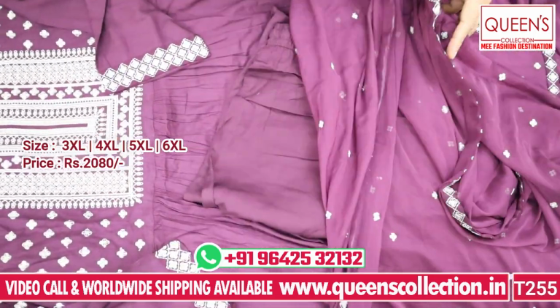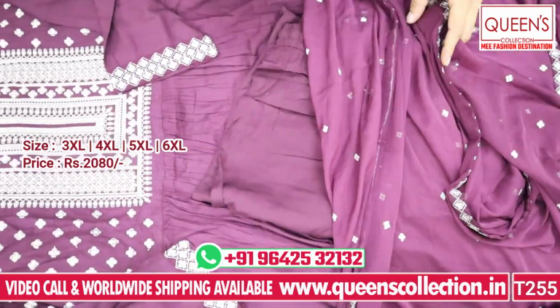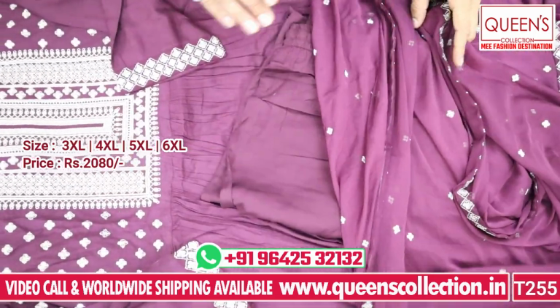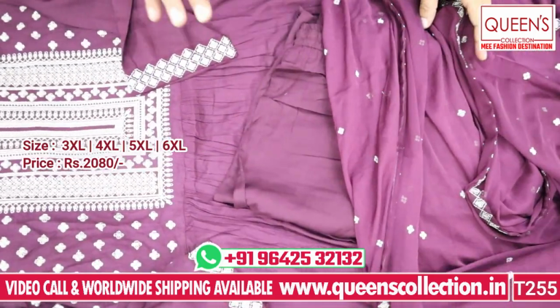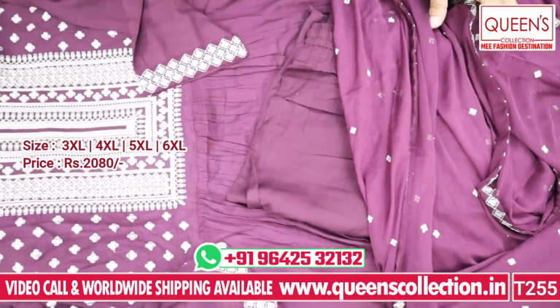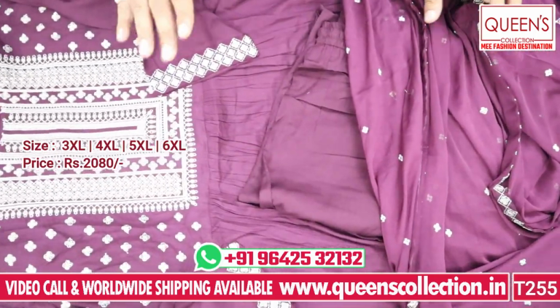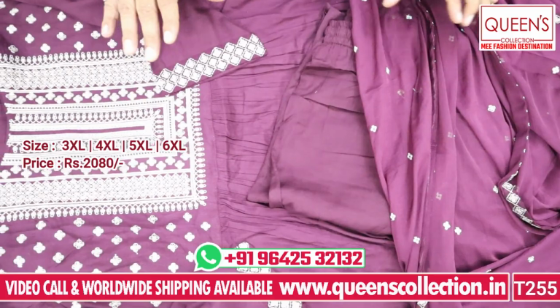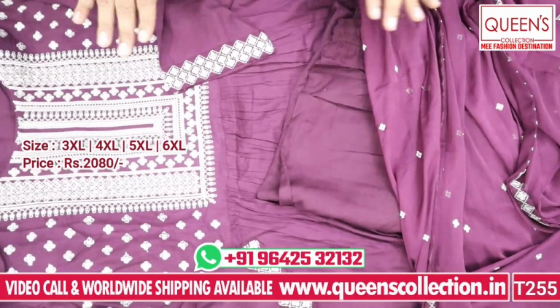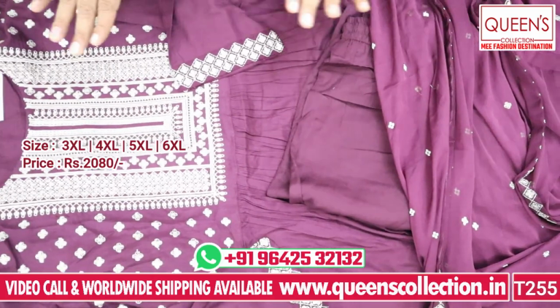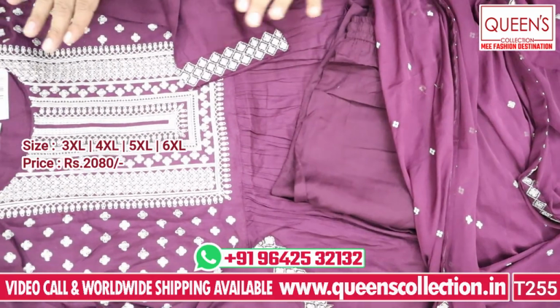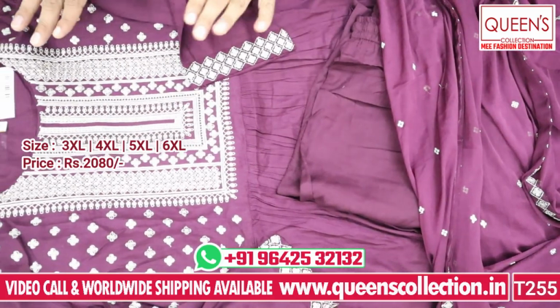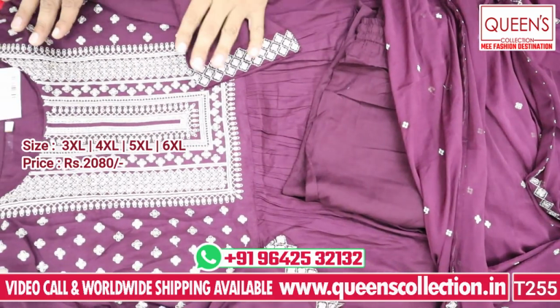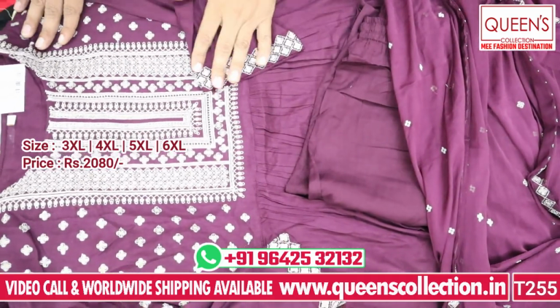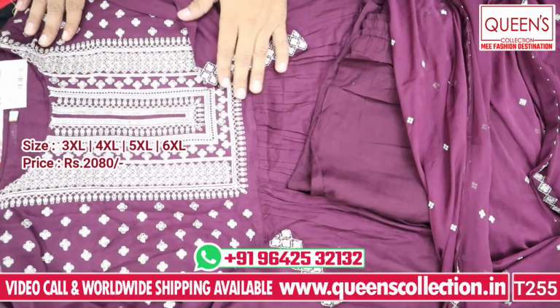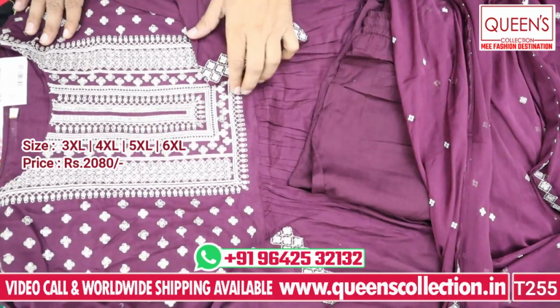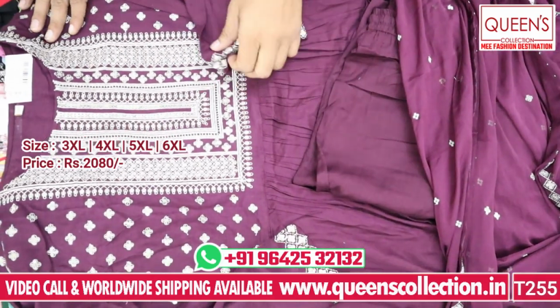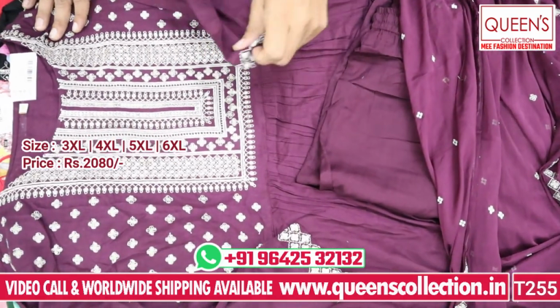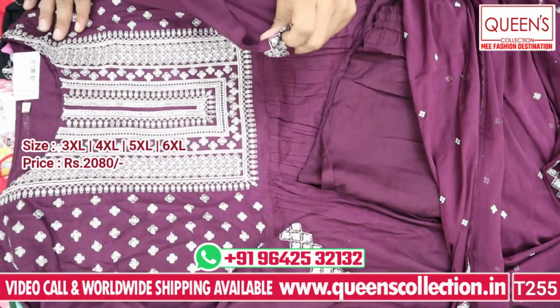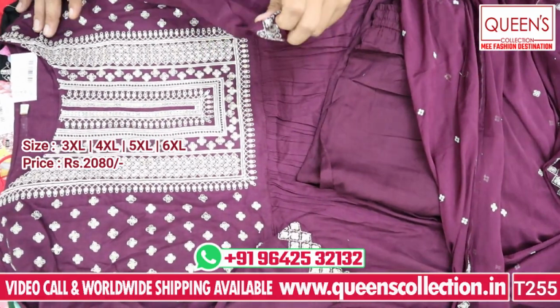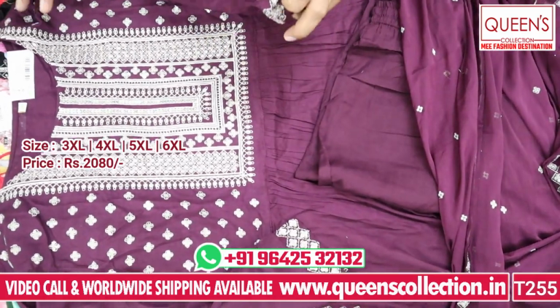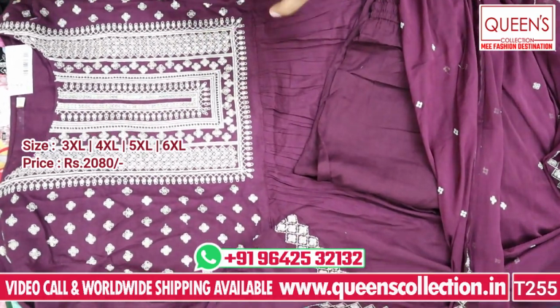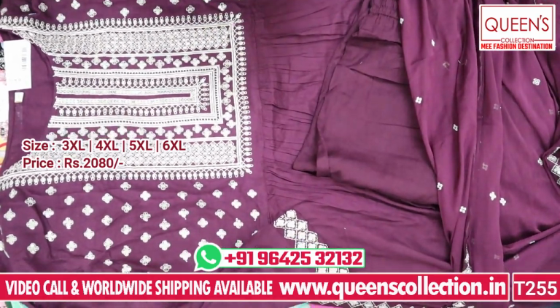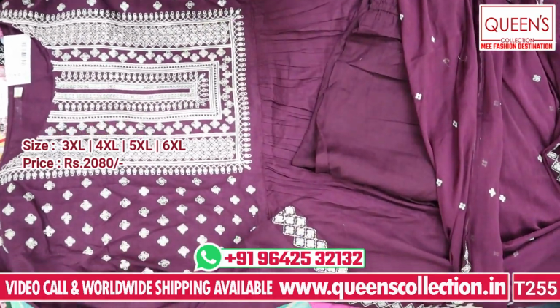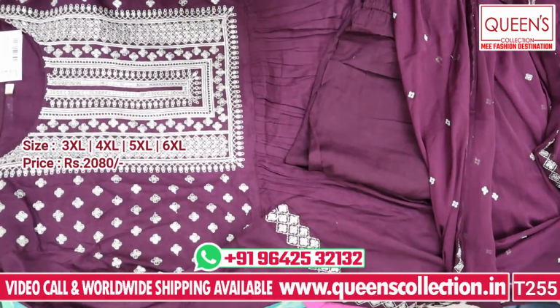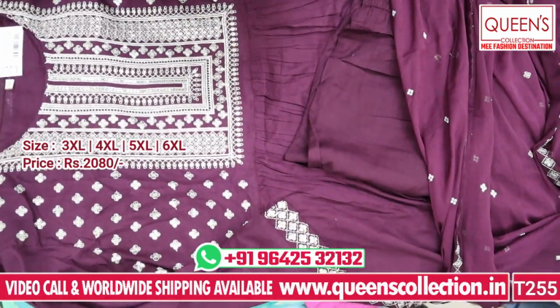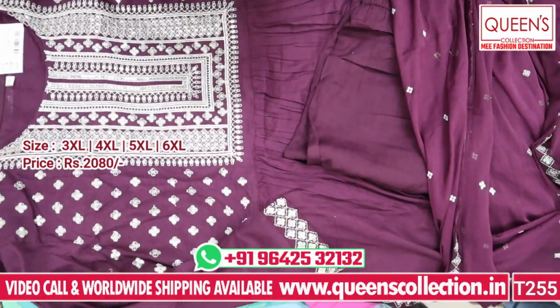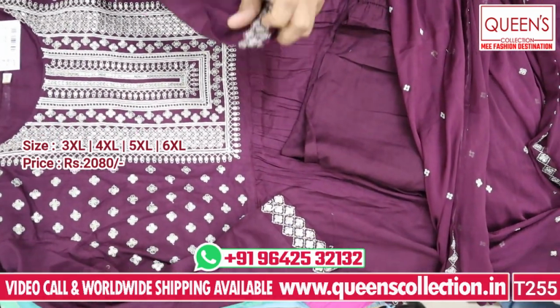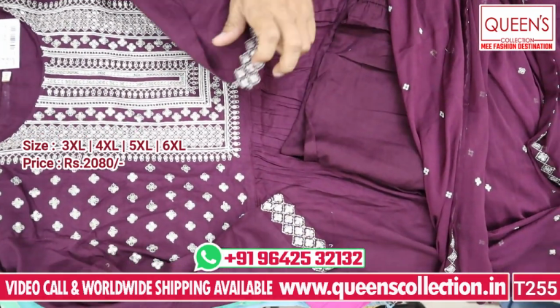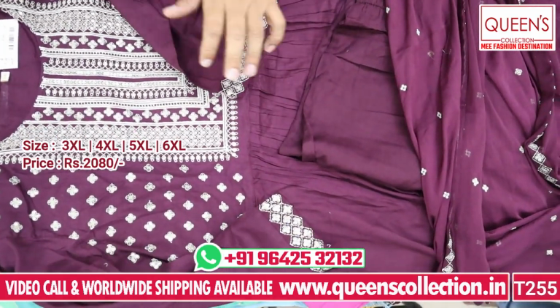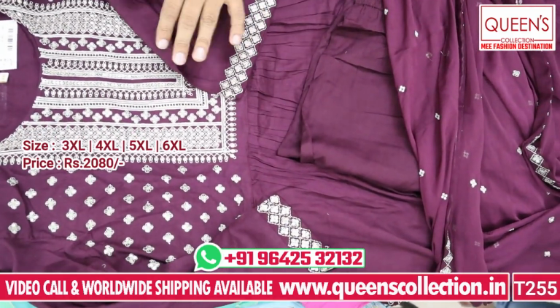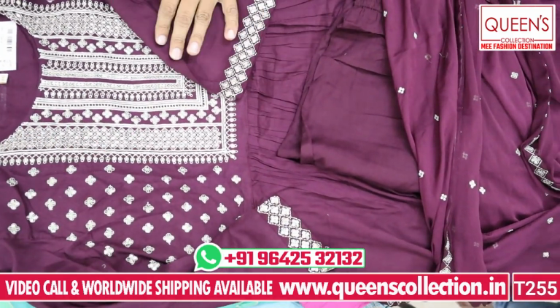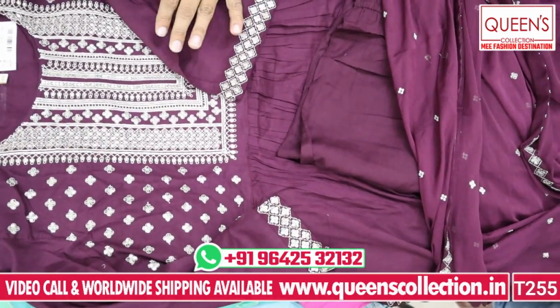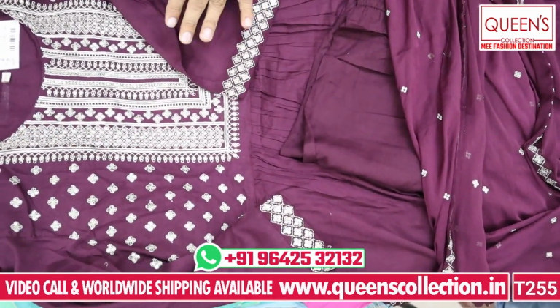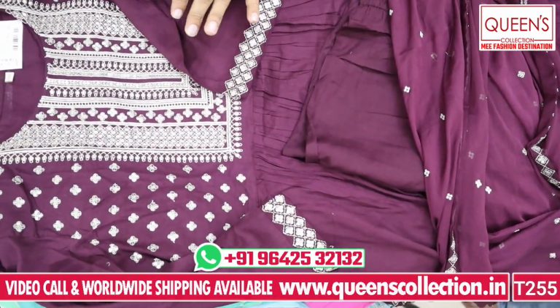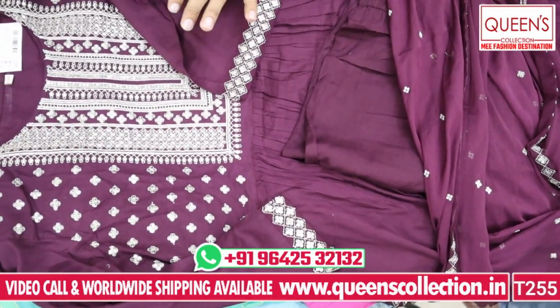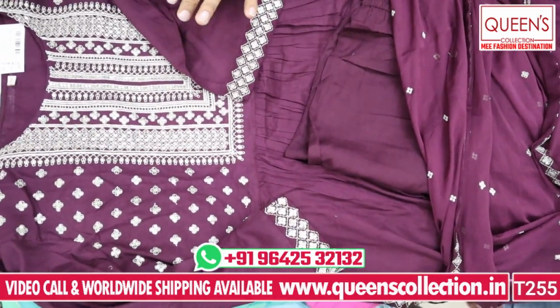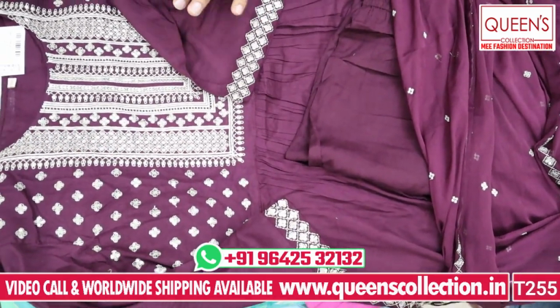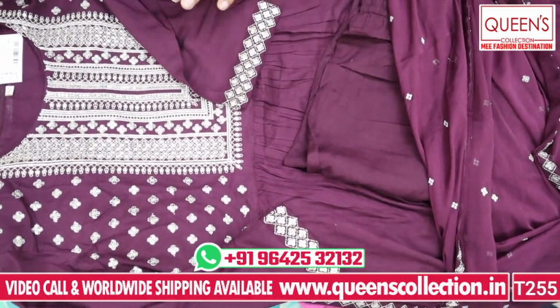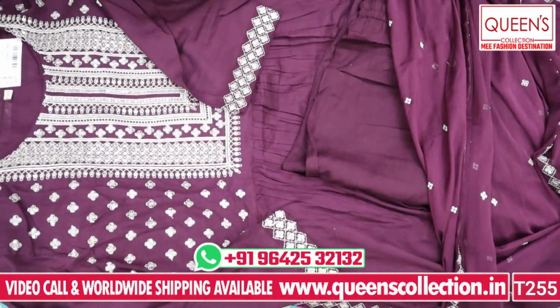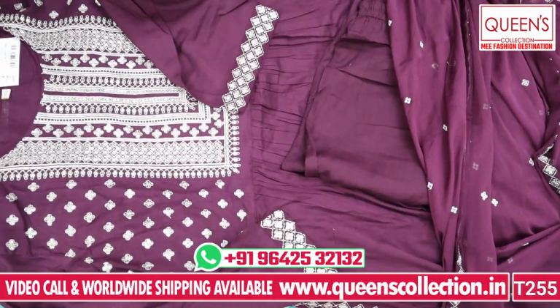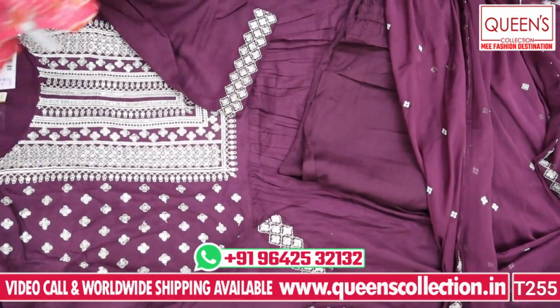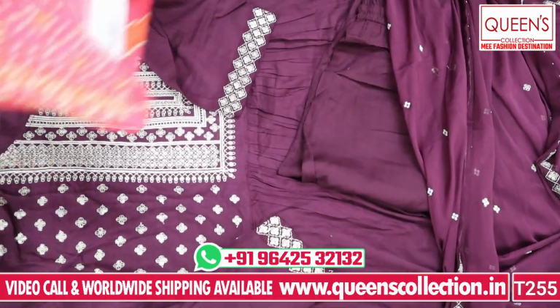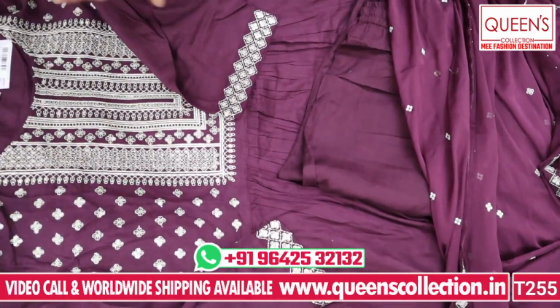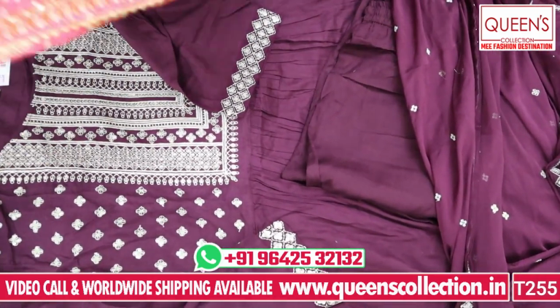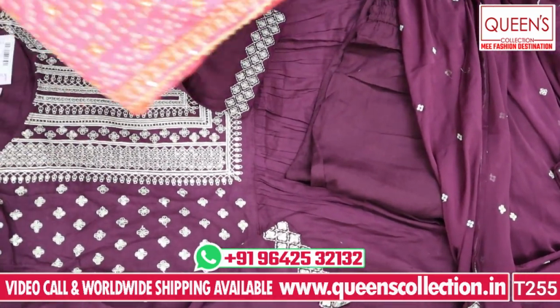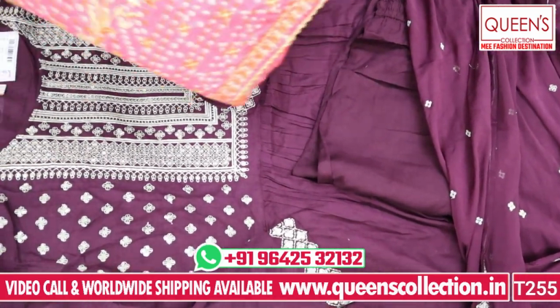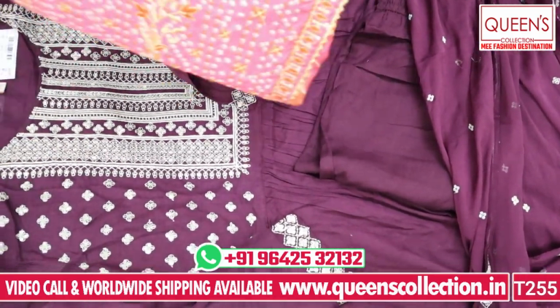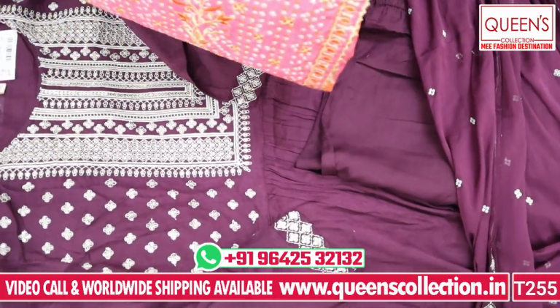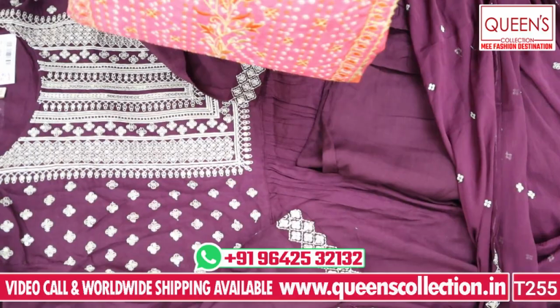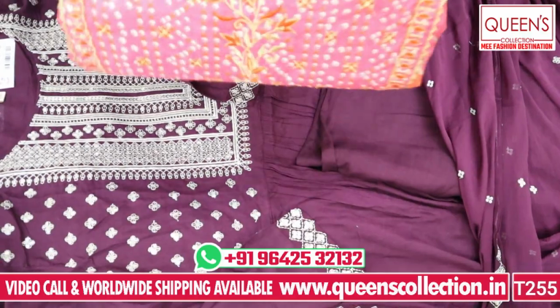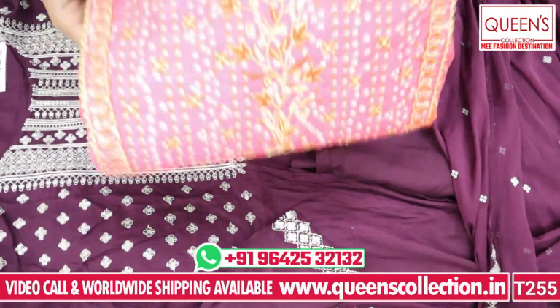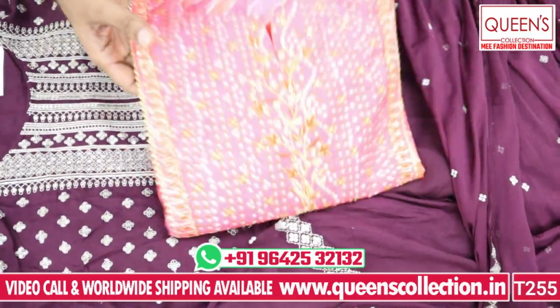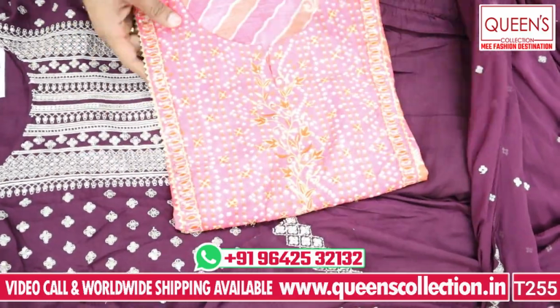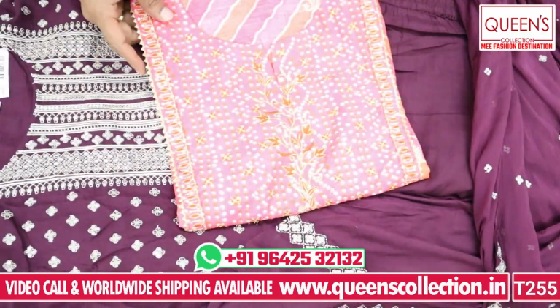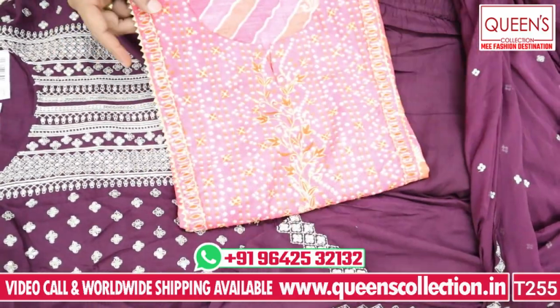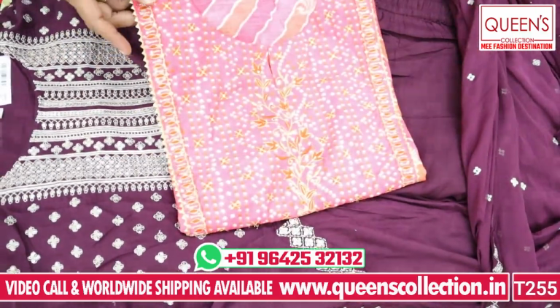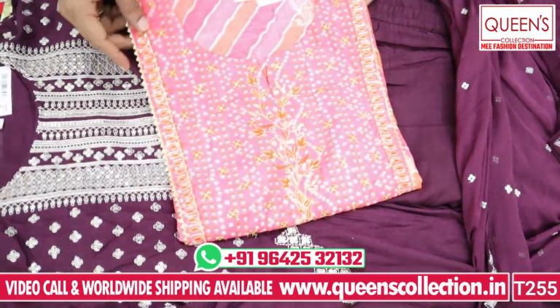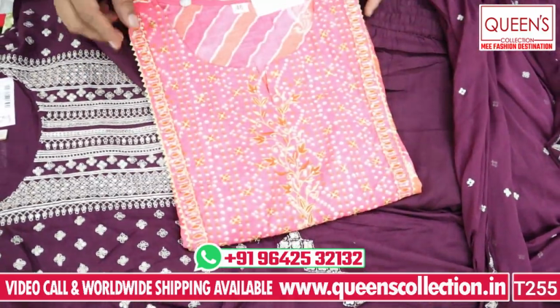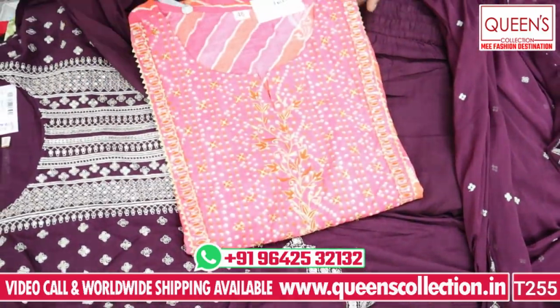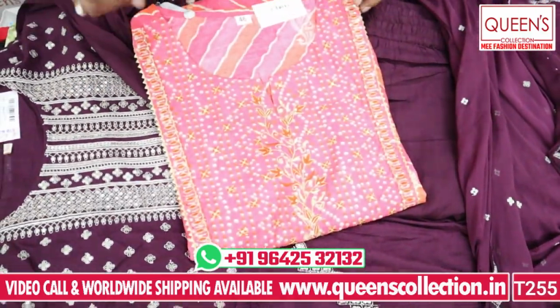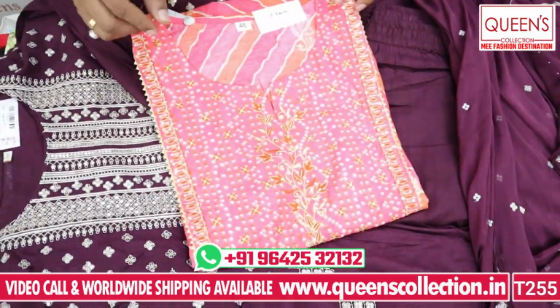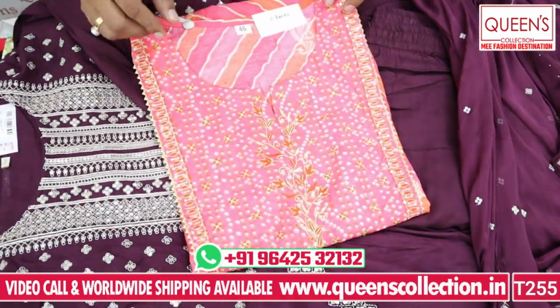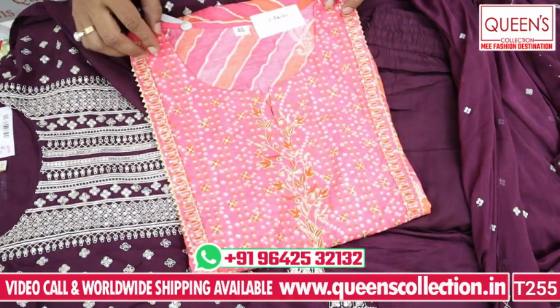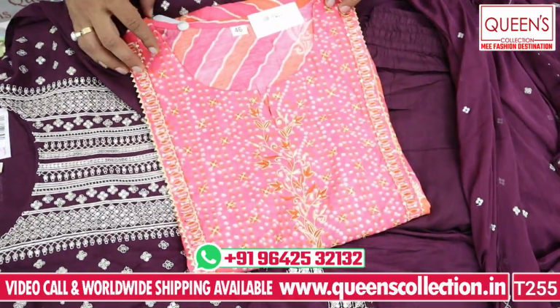It also has a fancy product with Naira cut and a variety of different types. The next concept has a very heavy quality muslin fabric.